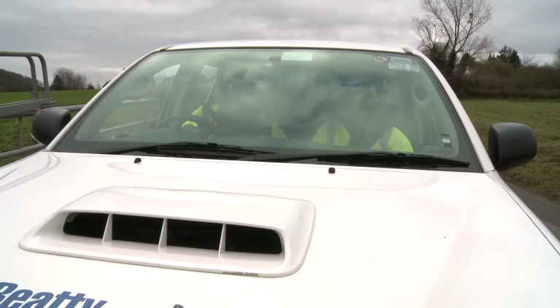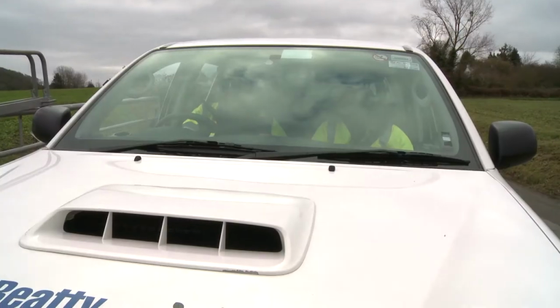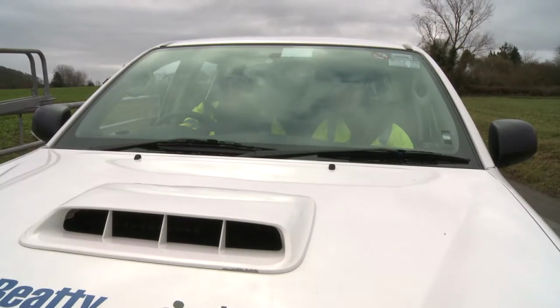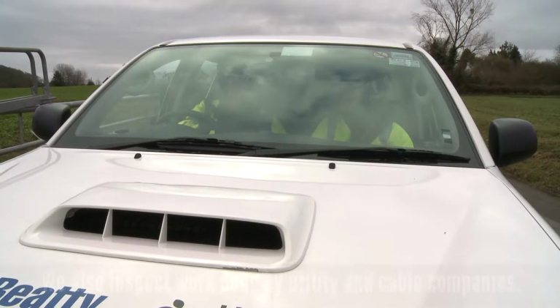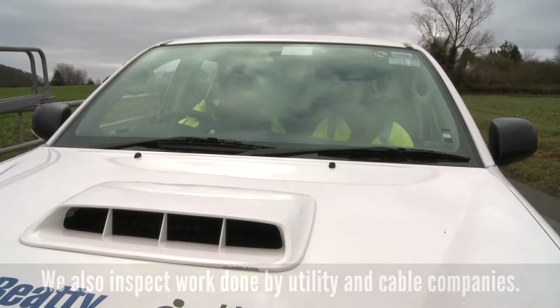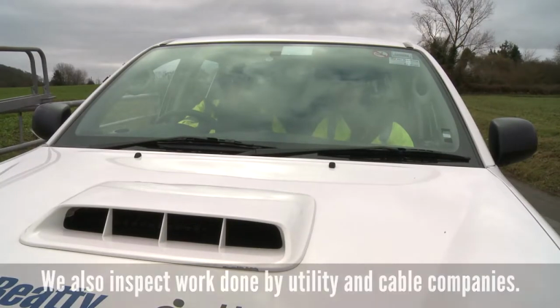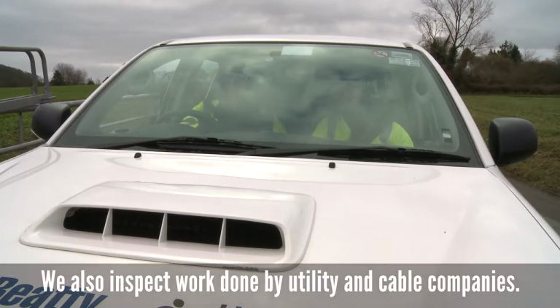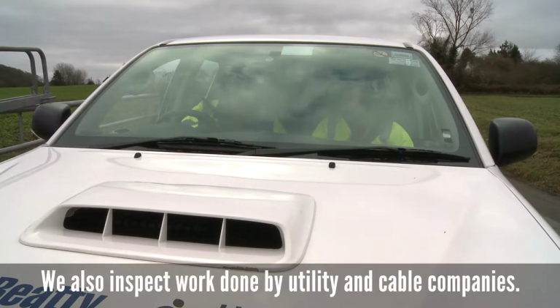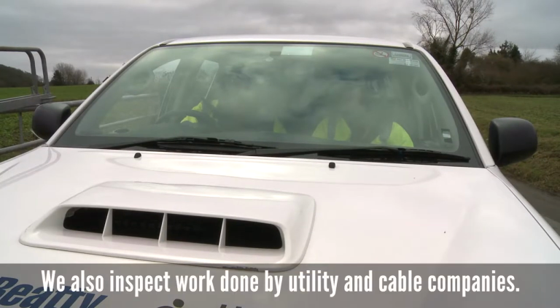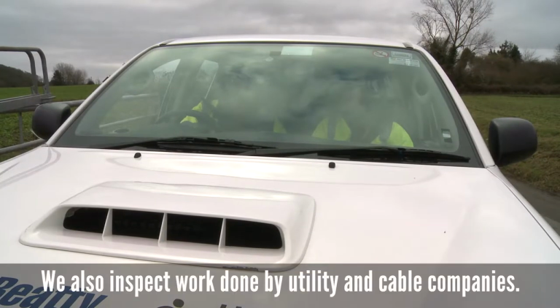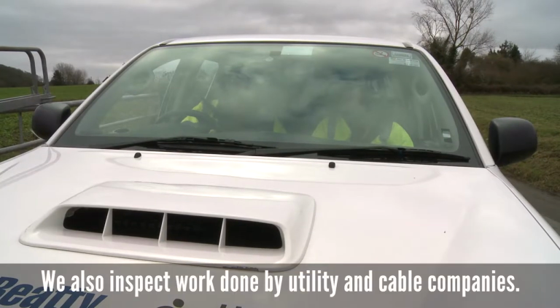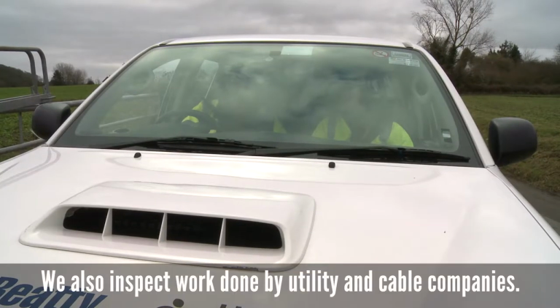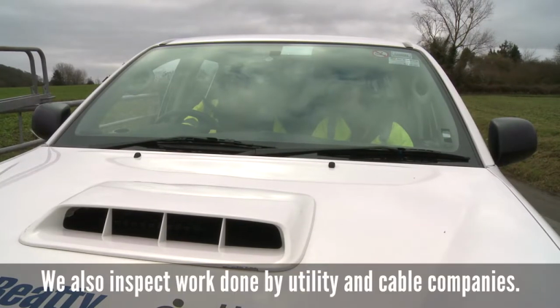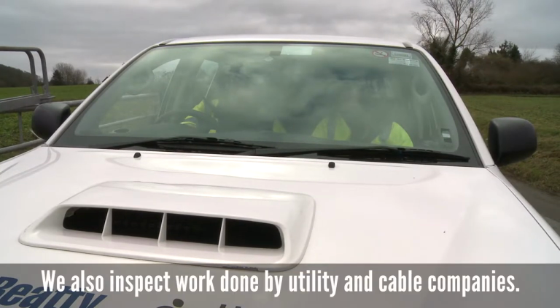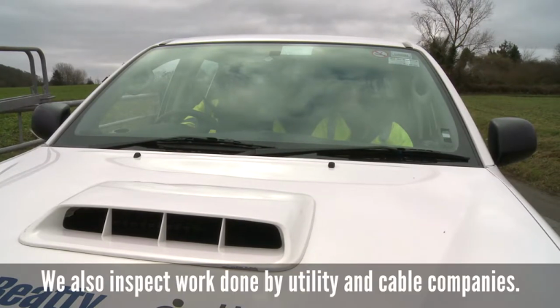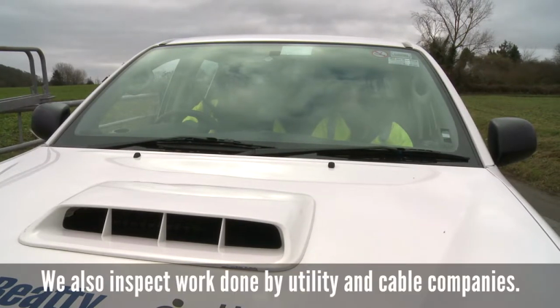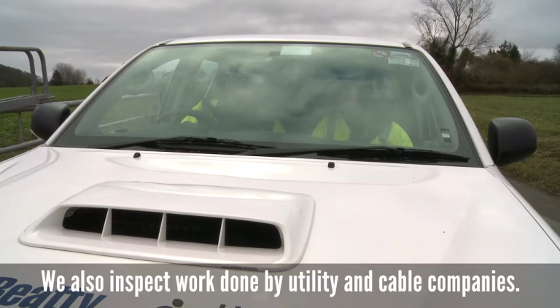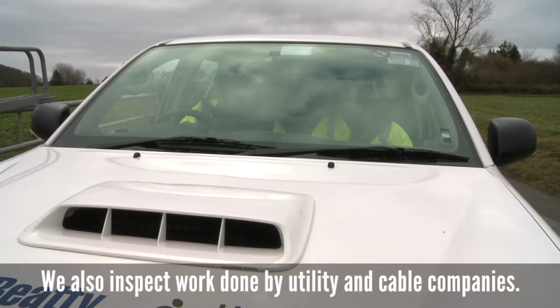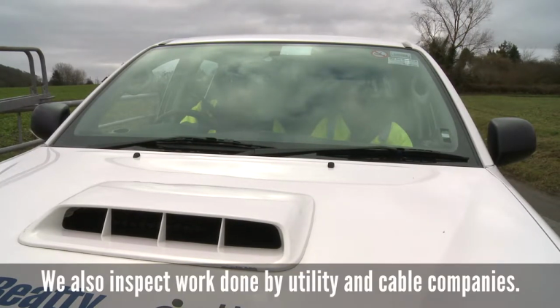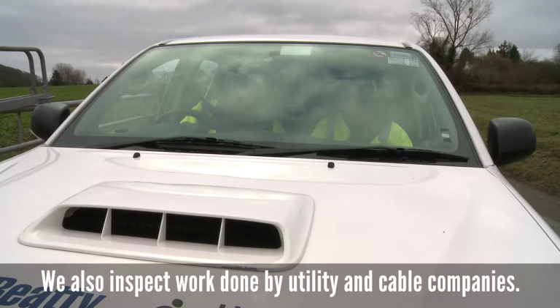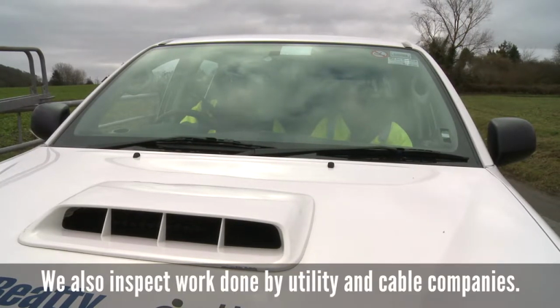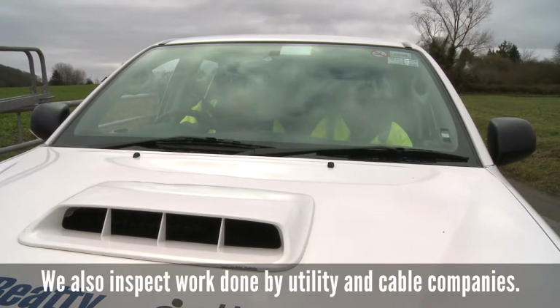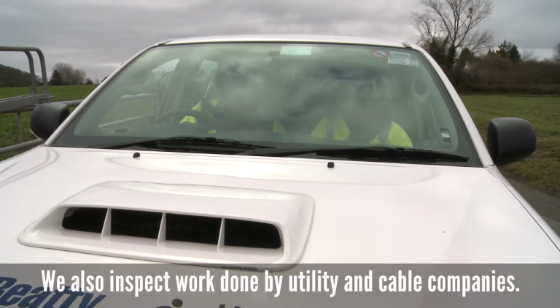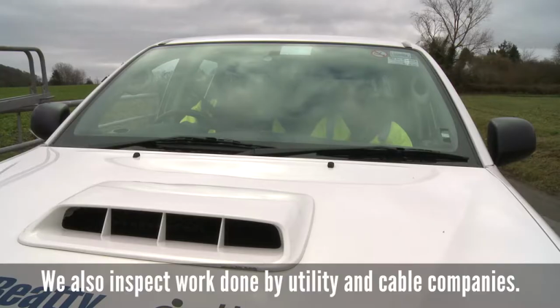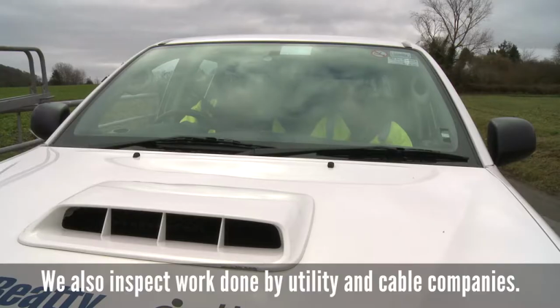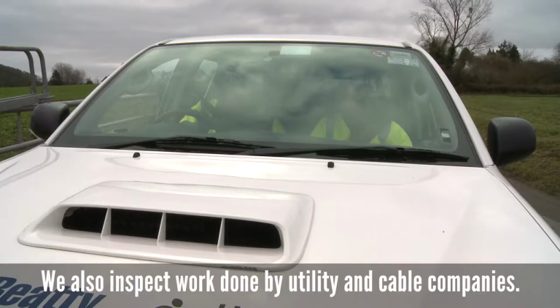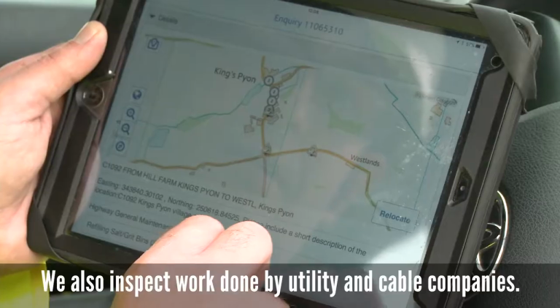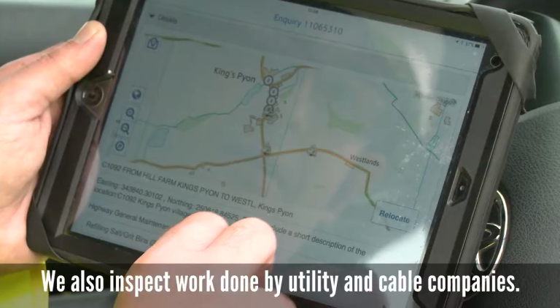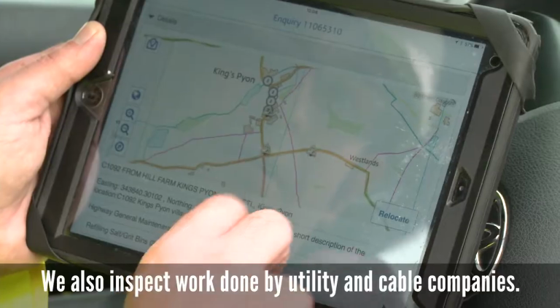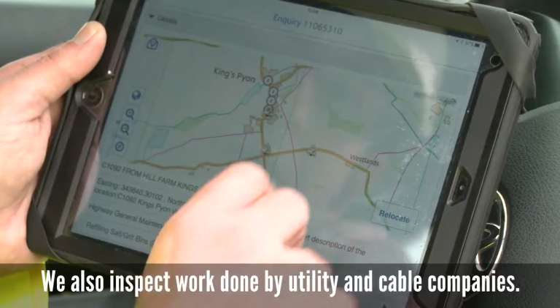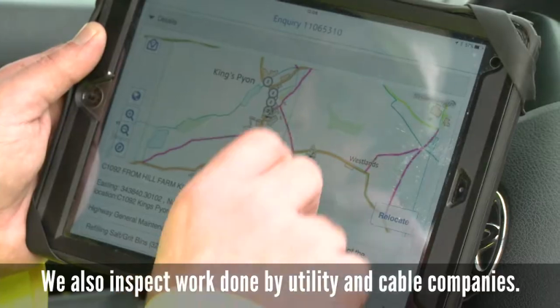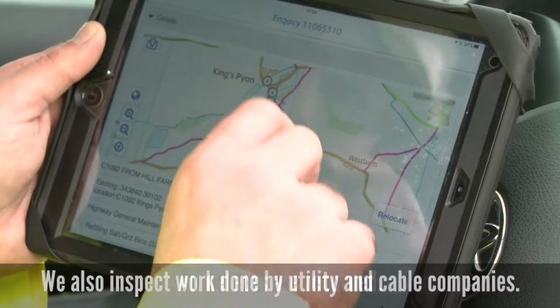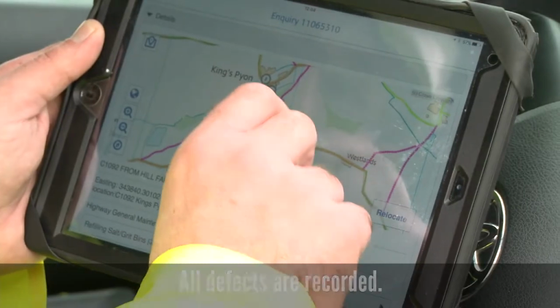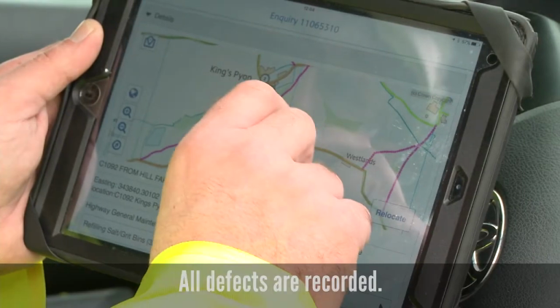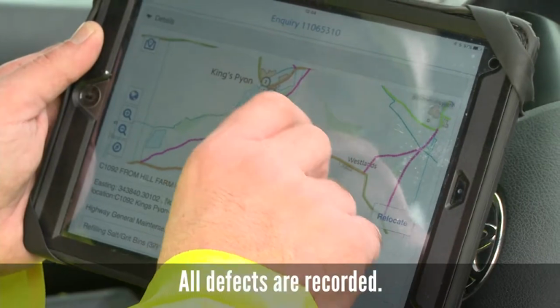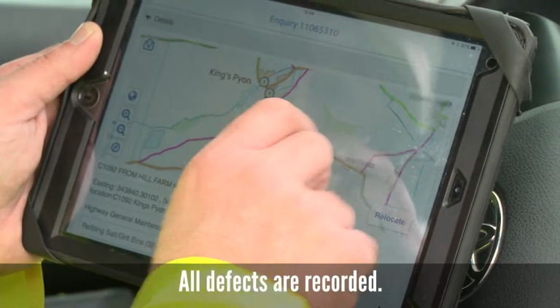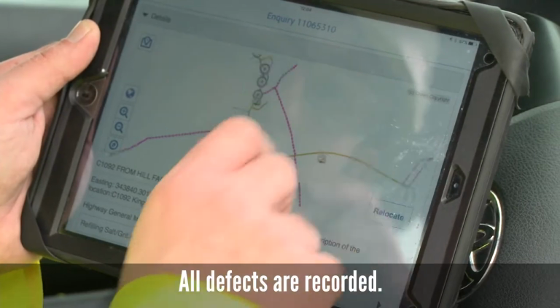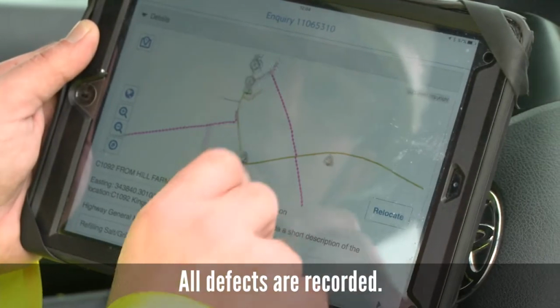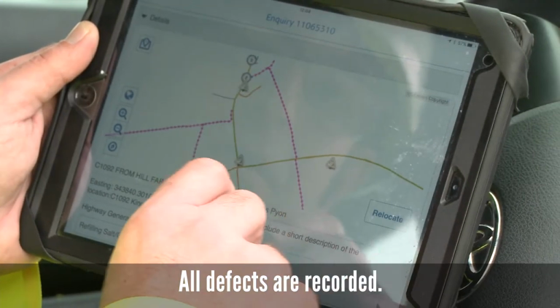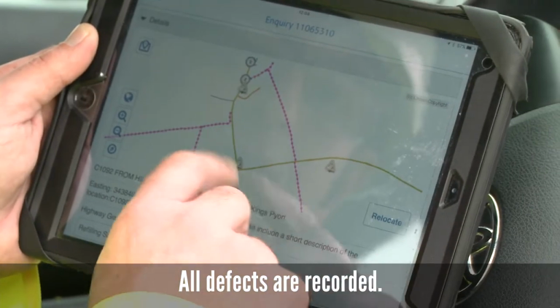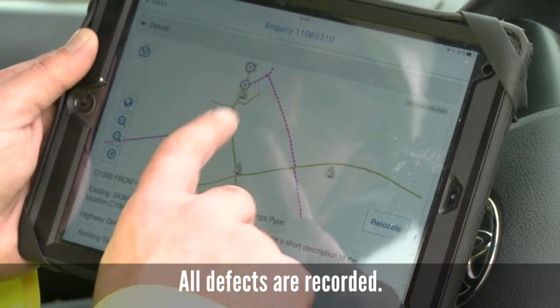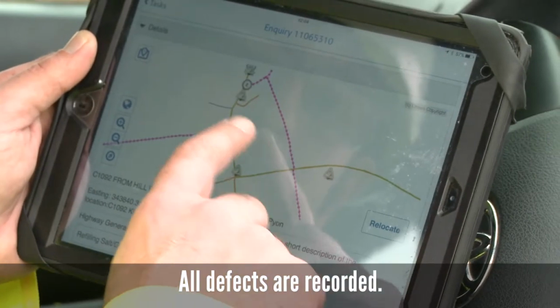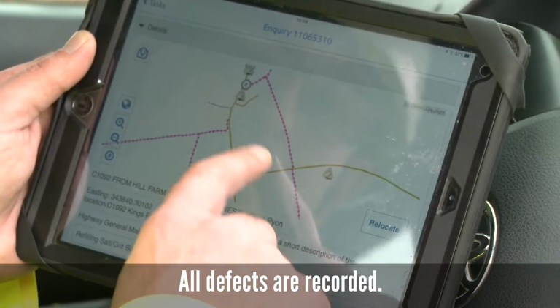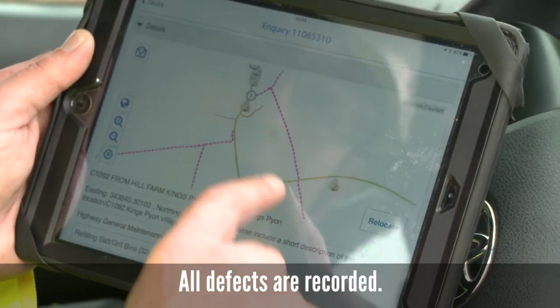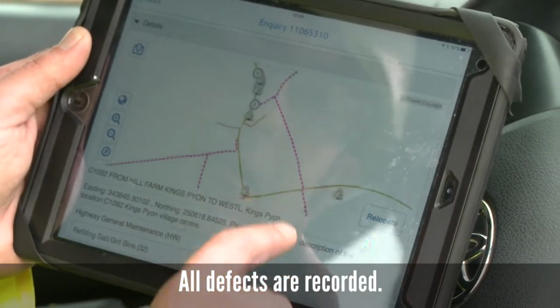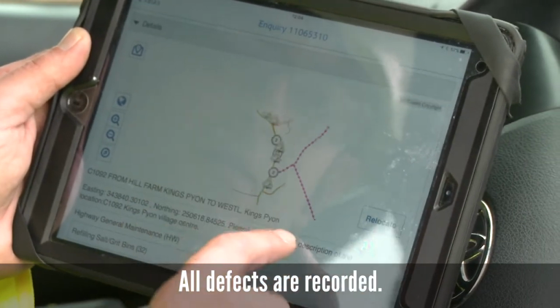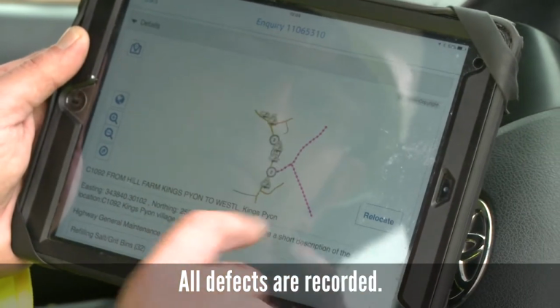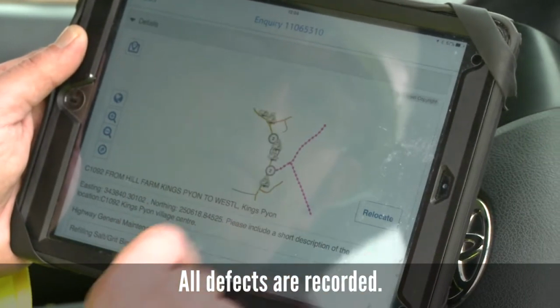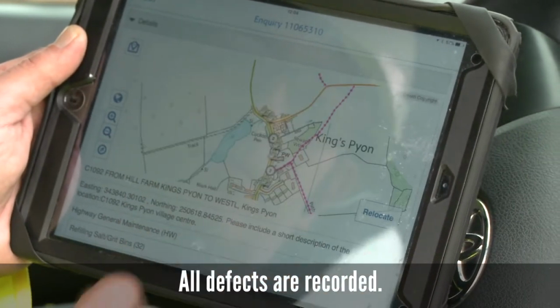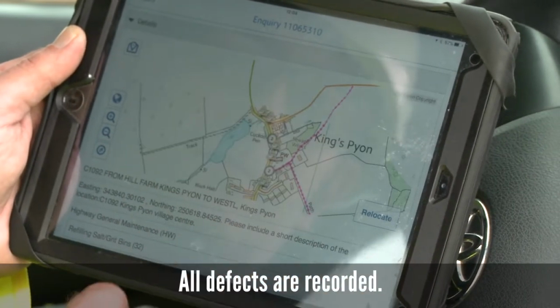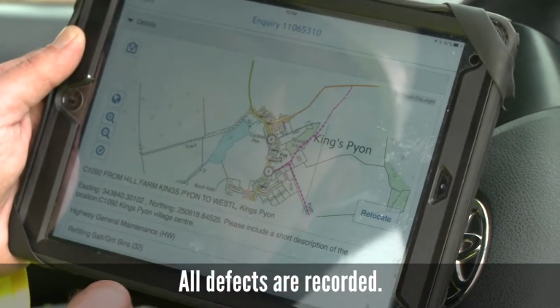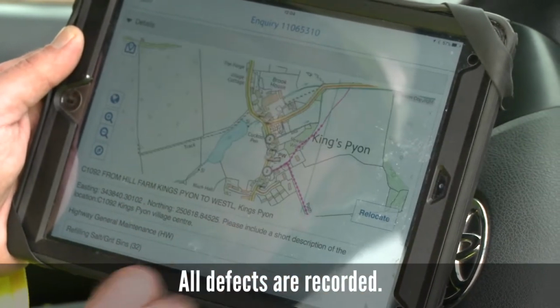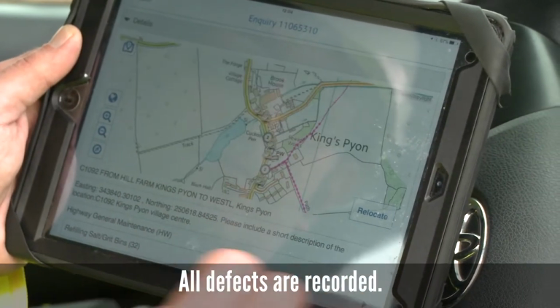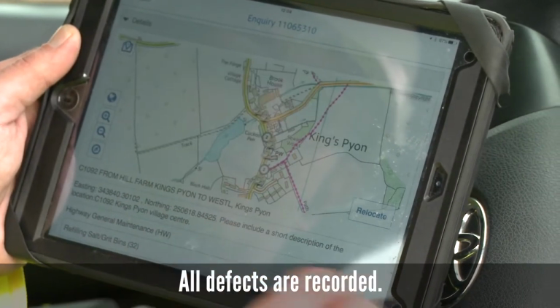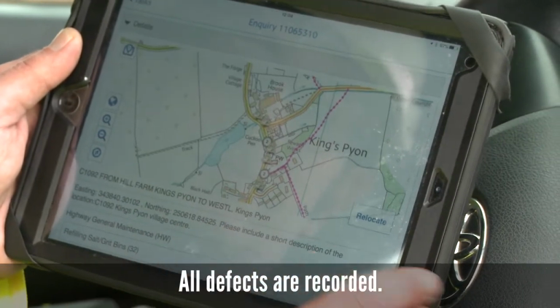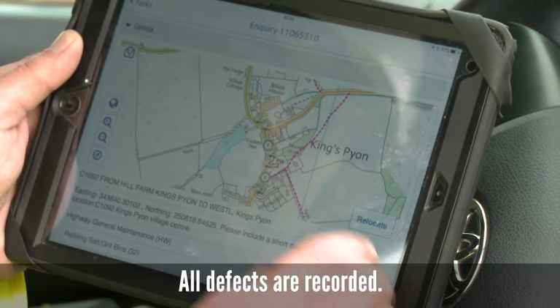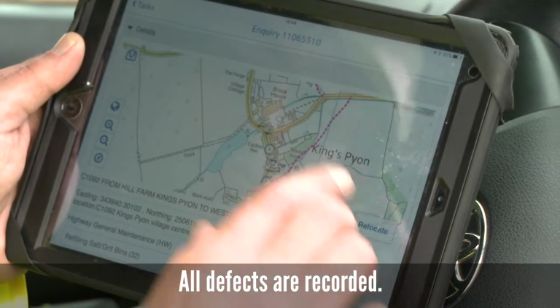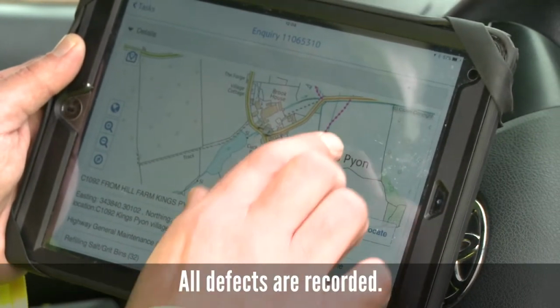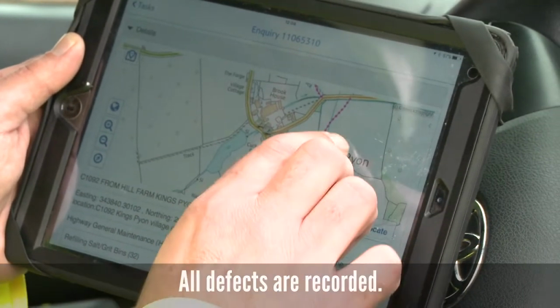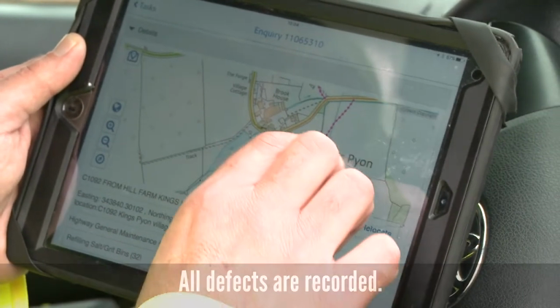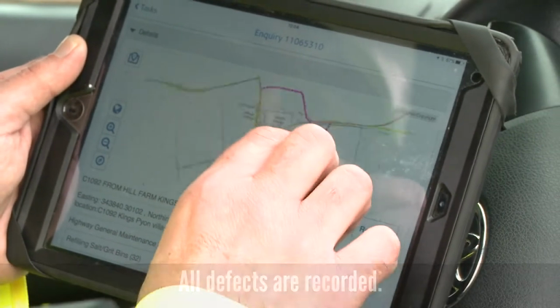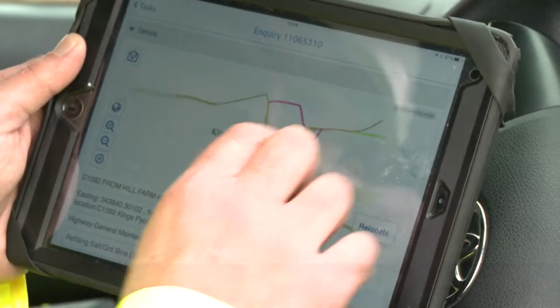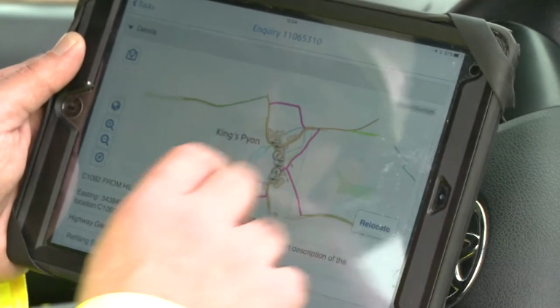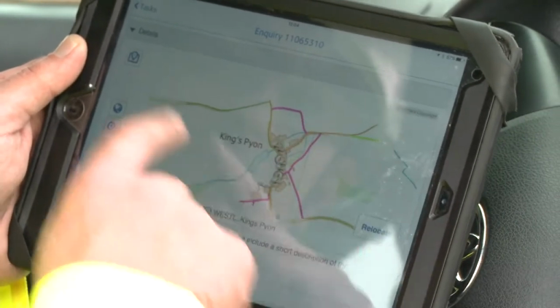A couple of utility company defects there on that tree. We need to raise that one with the grounds maintenance supervisor — it's overhanging the highway.